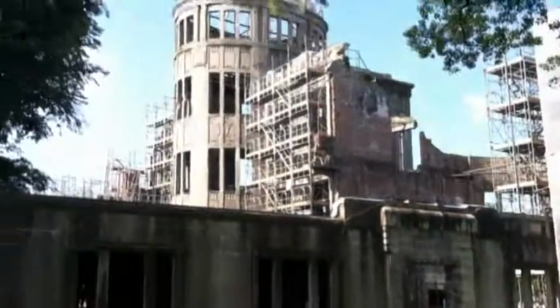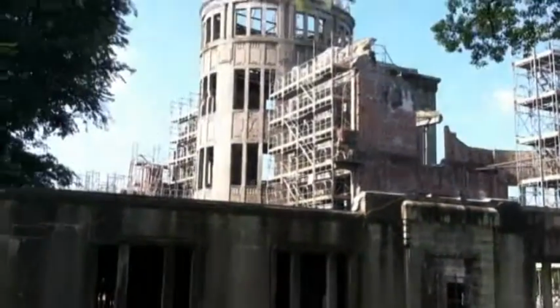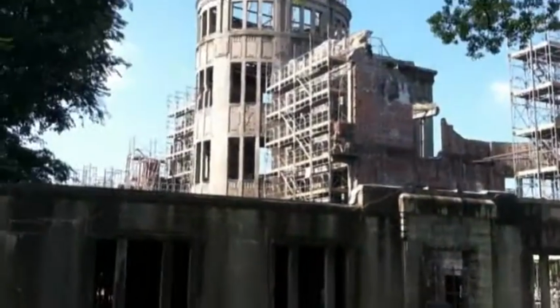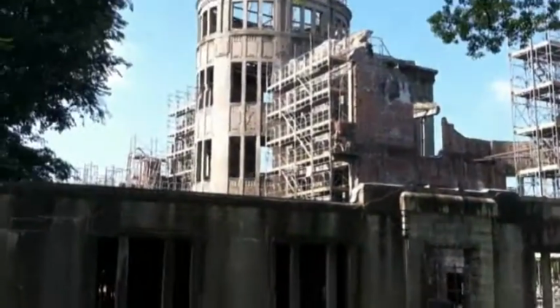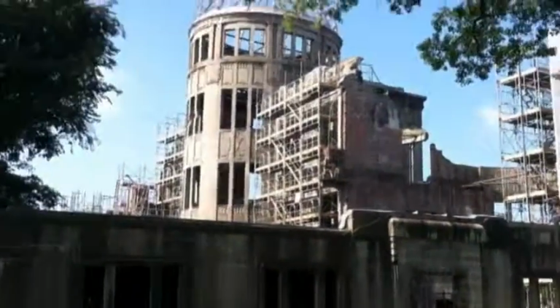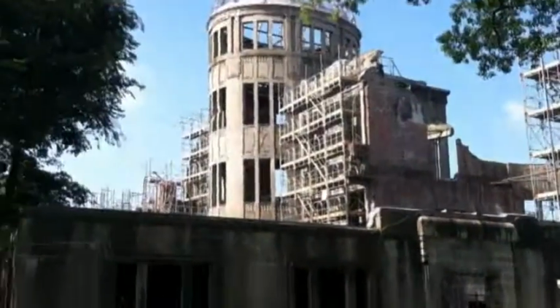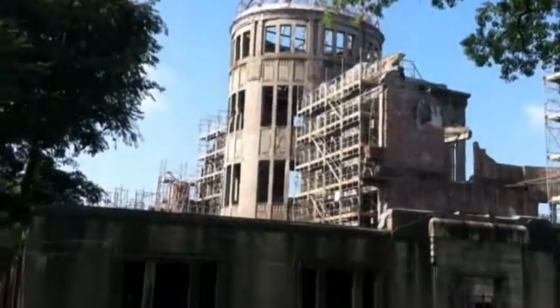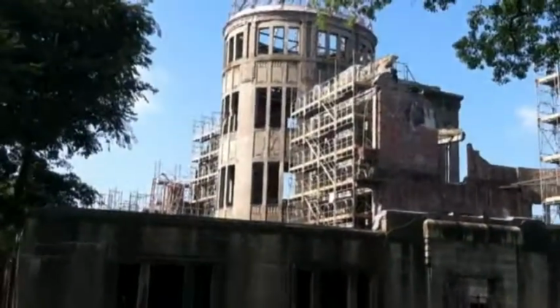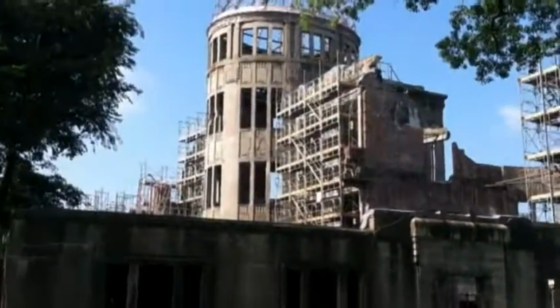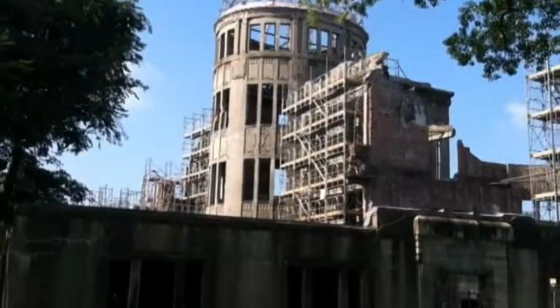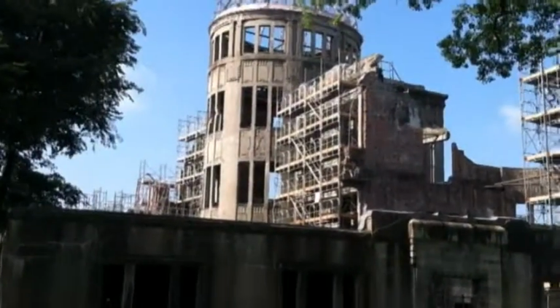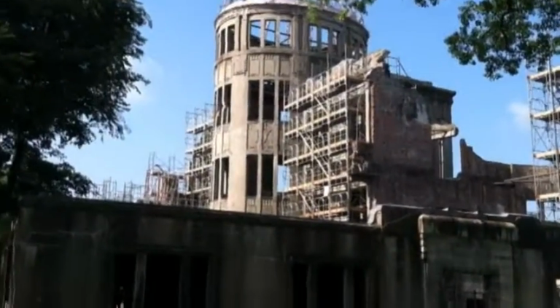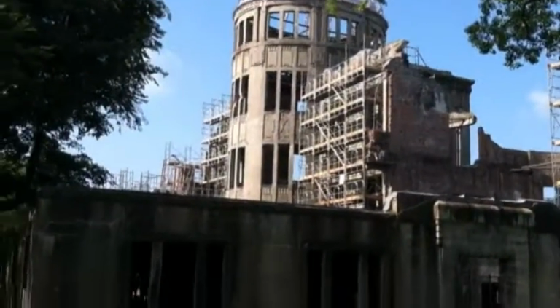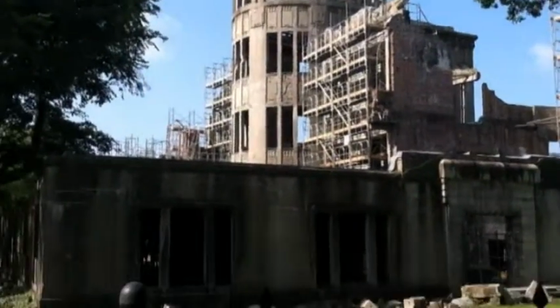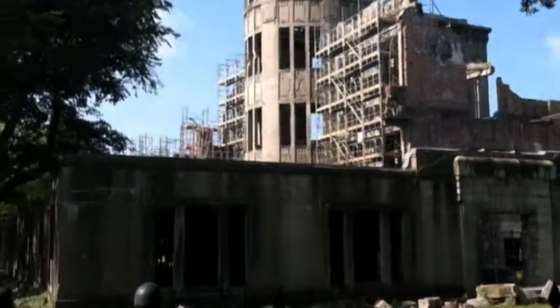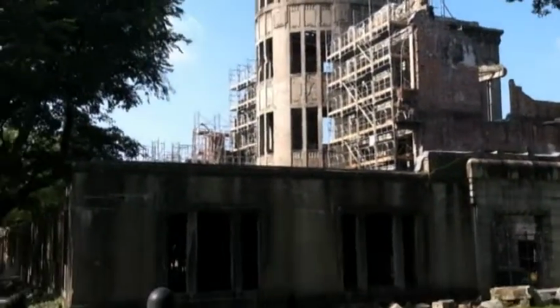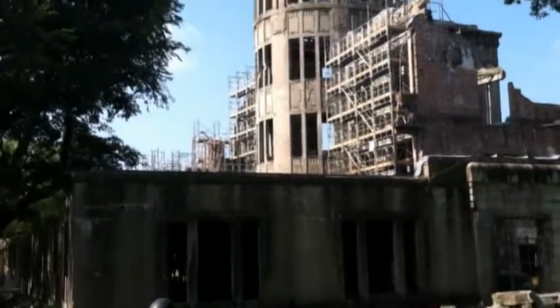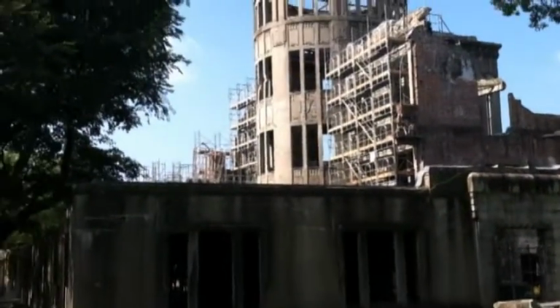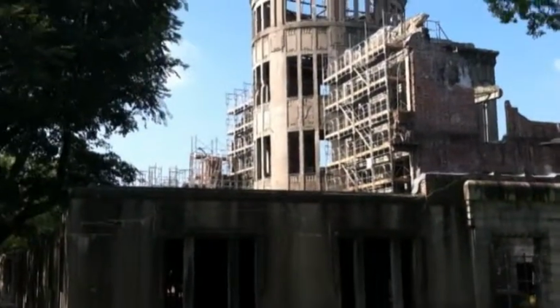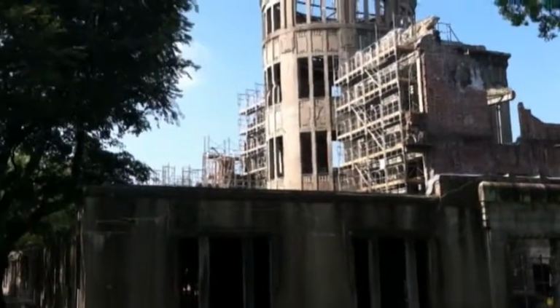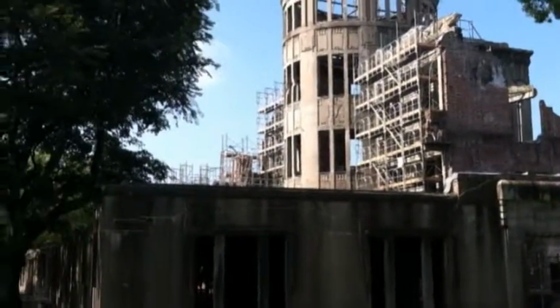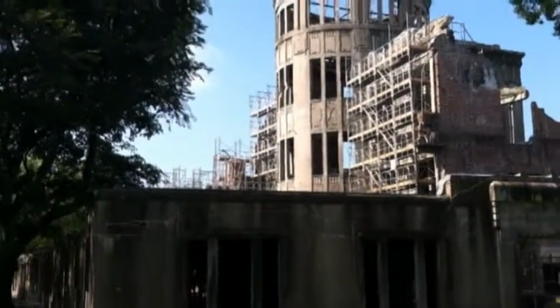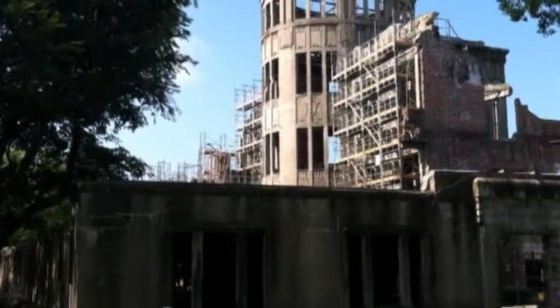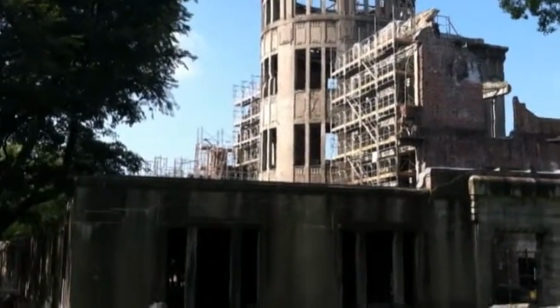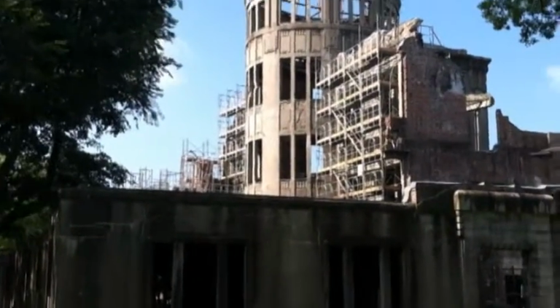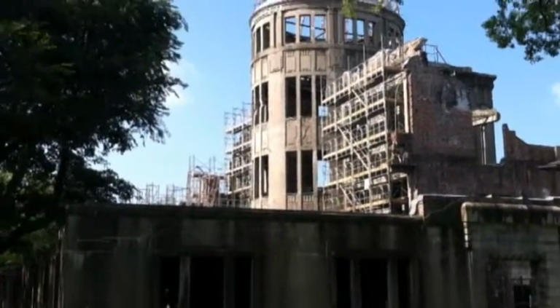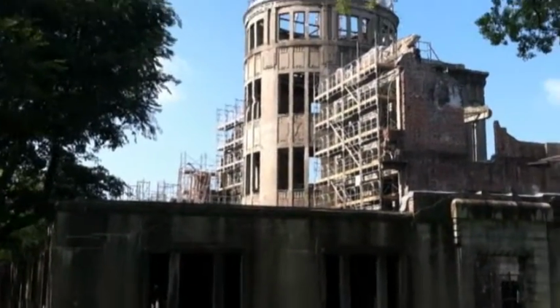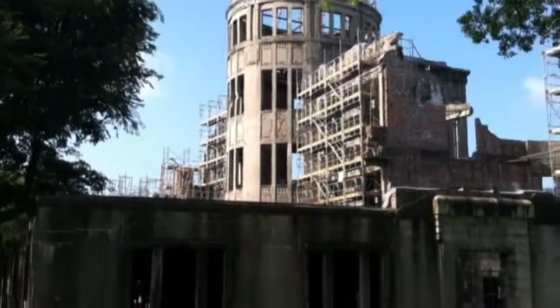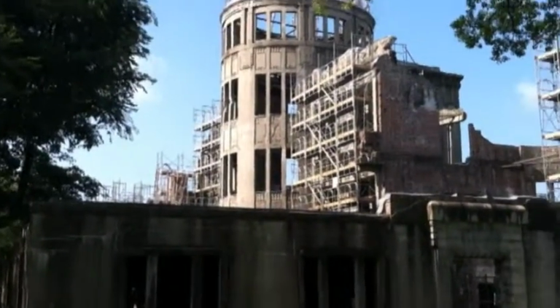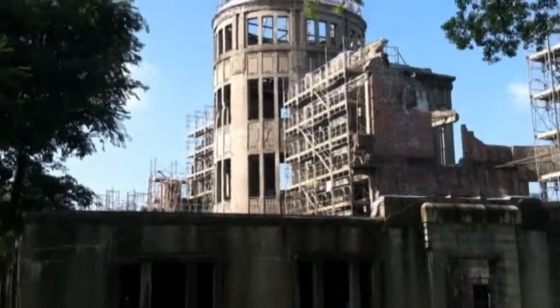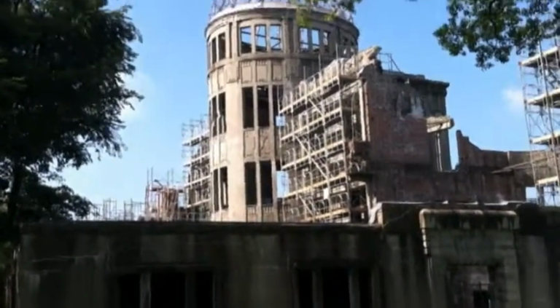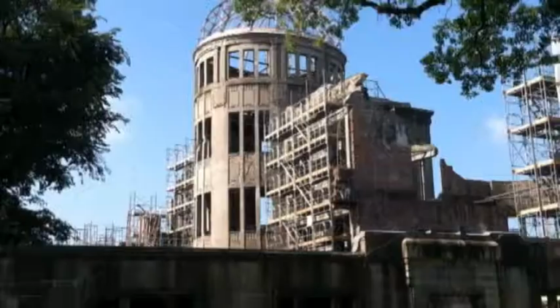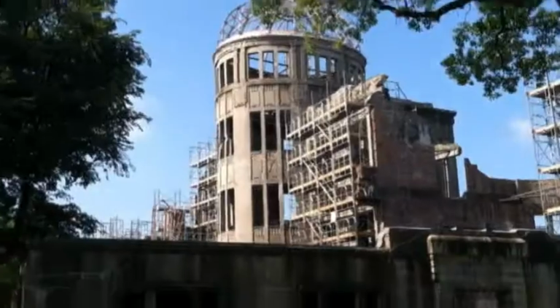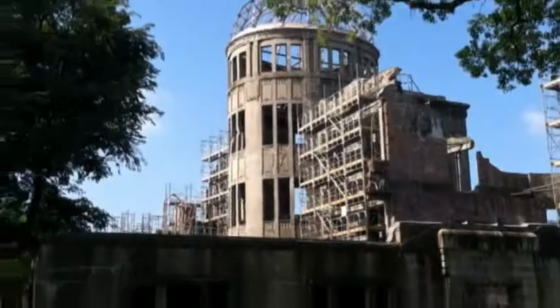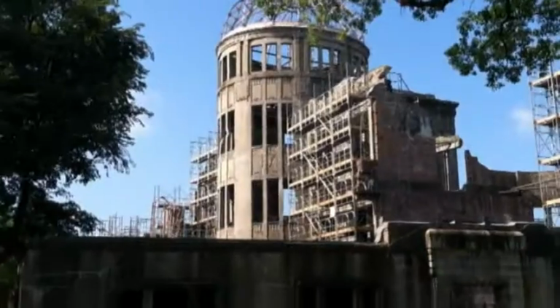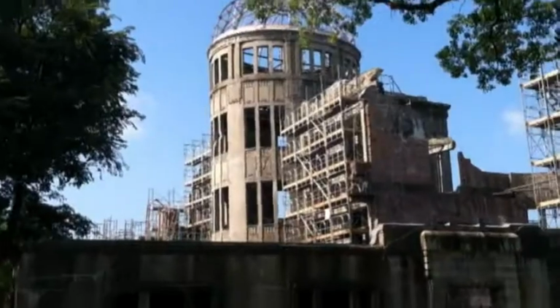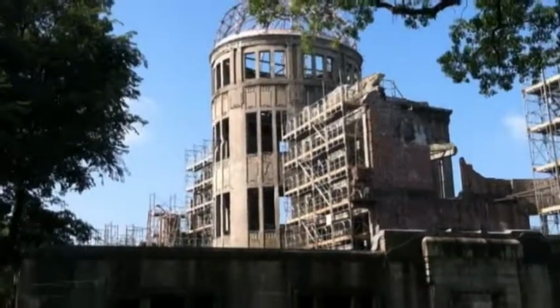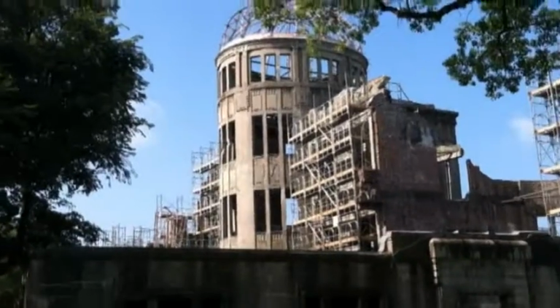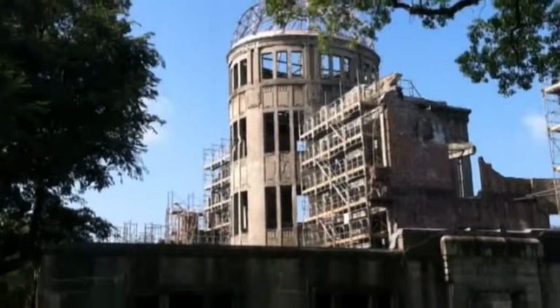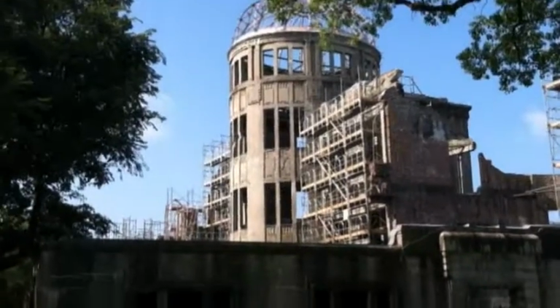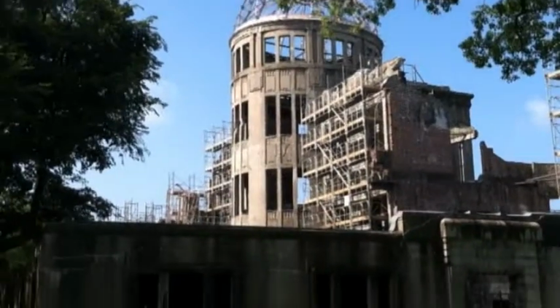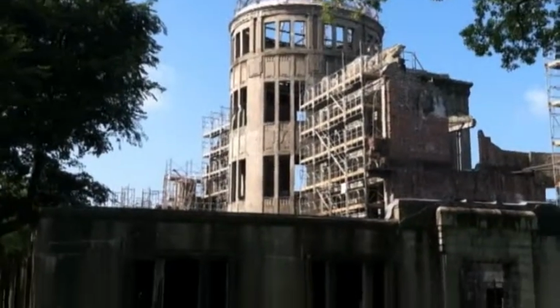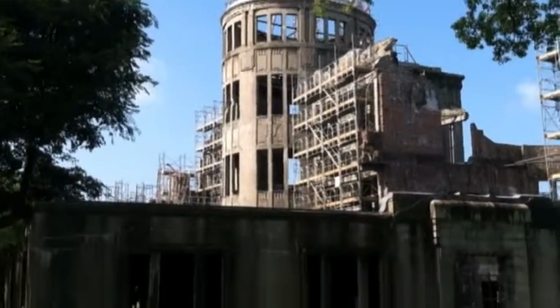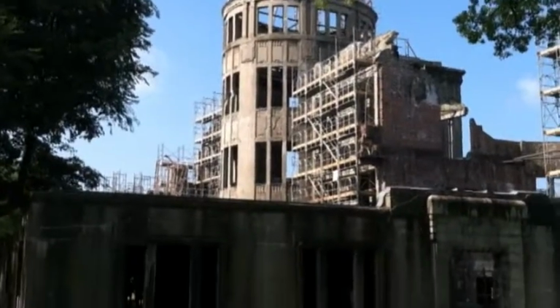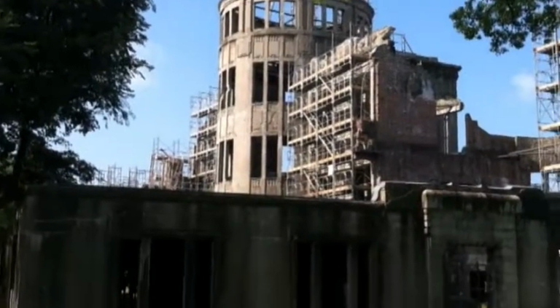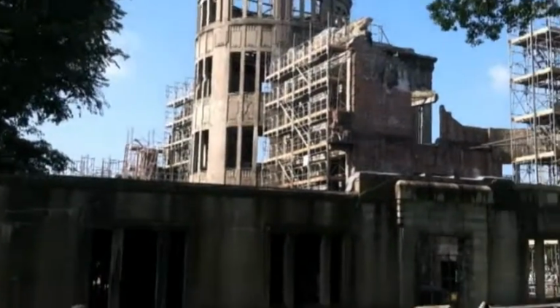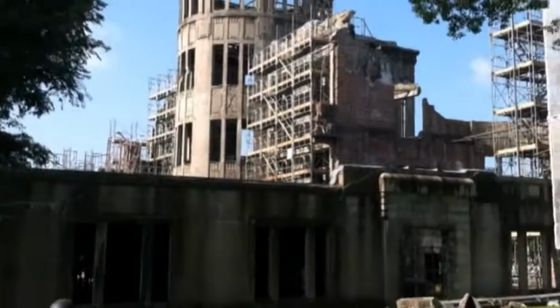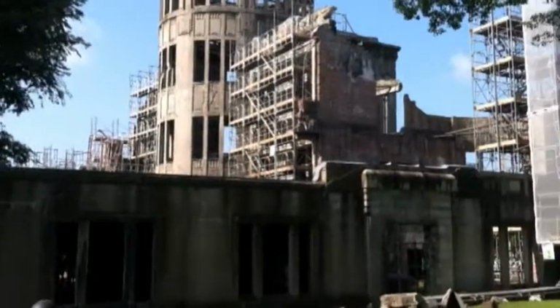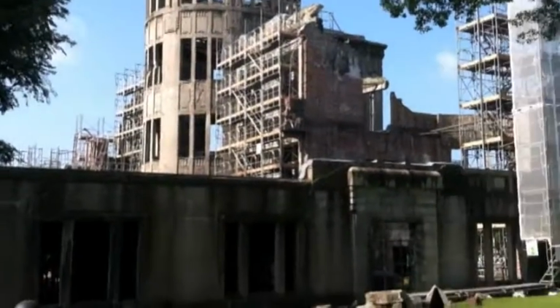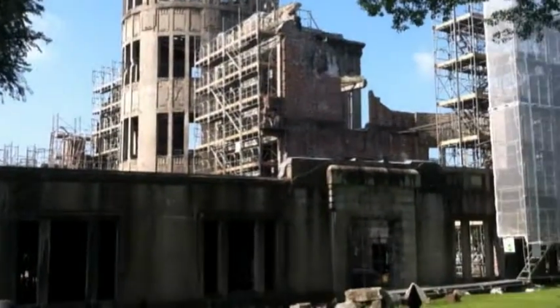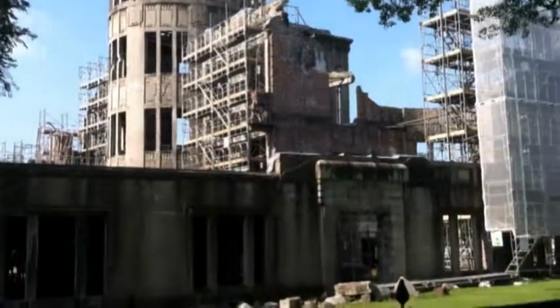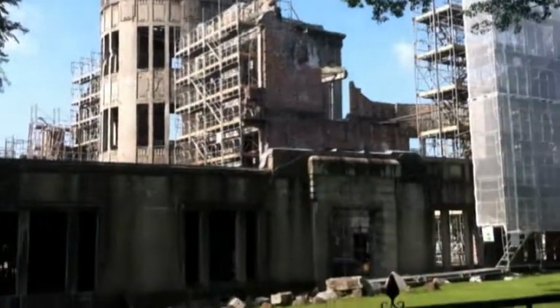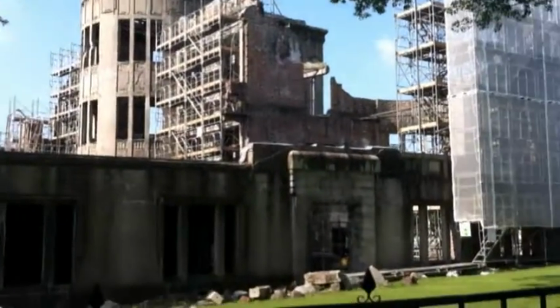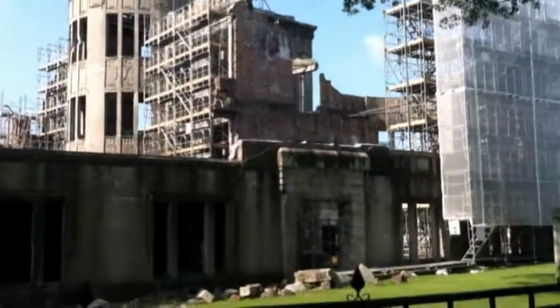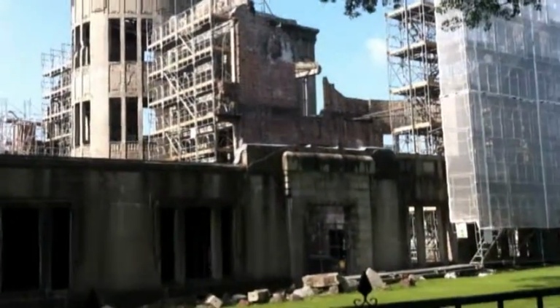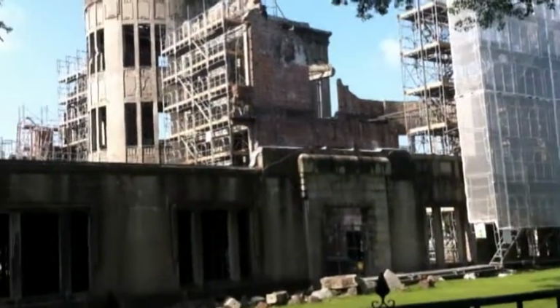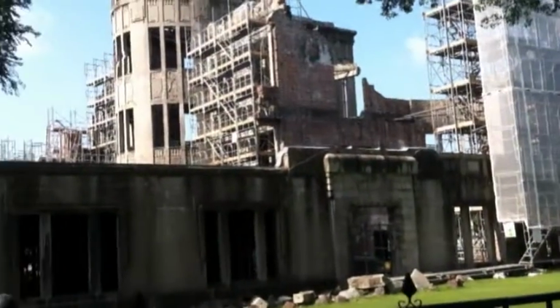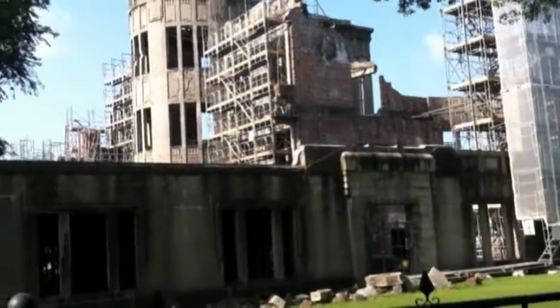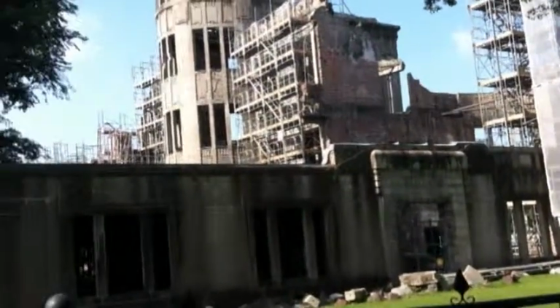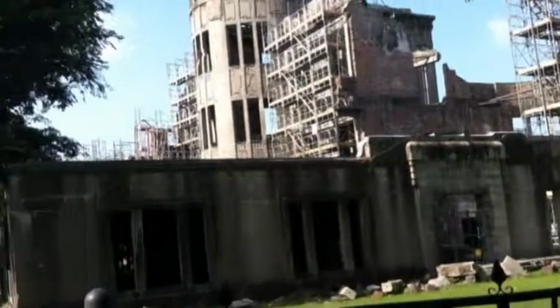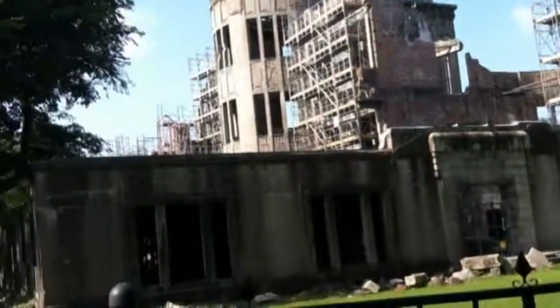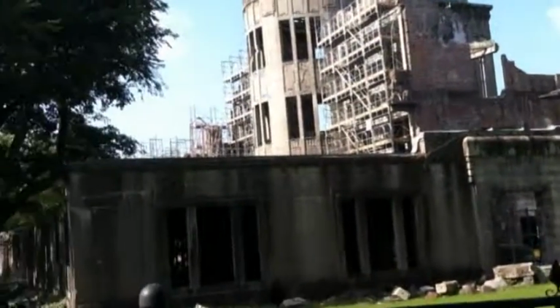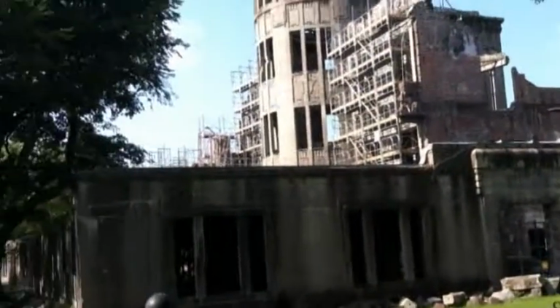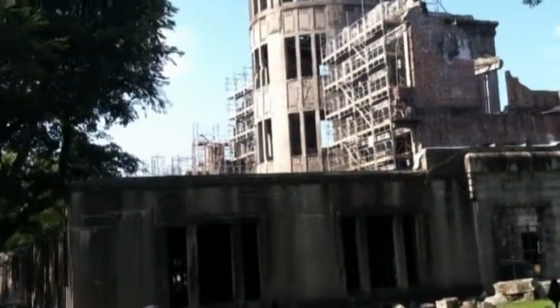We've done some restoration work to make sure that this stays standing, to keep it stable.